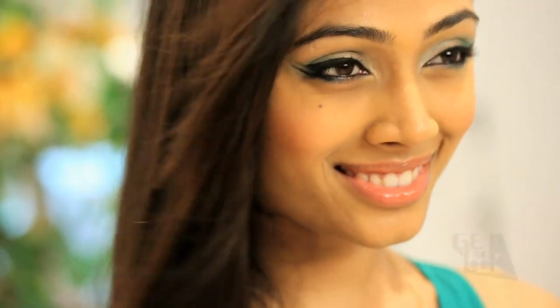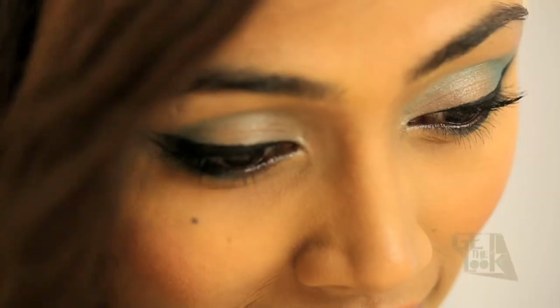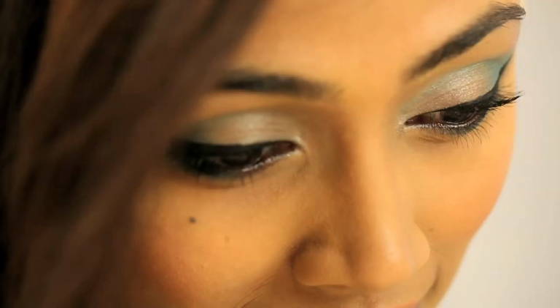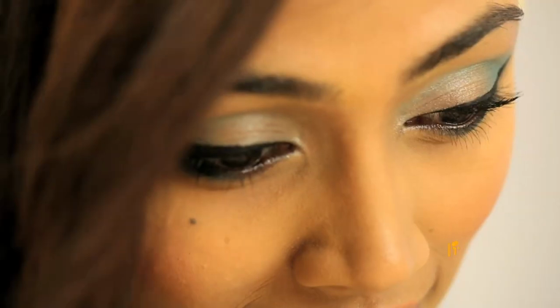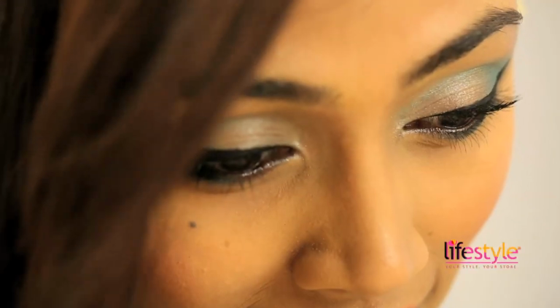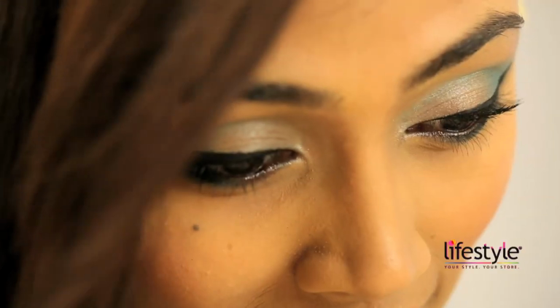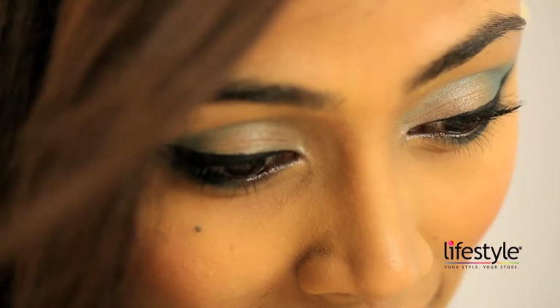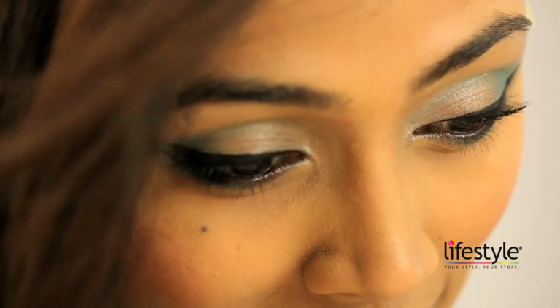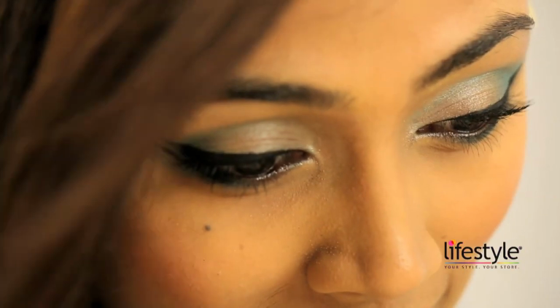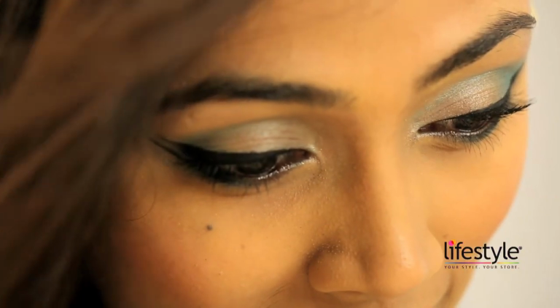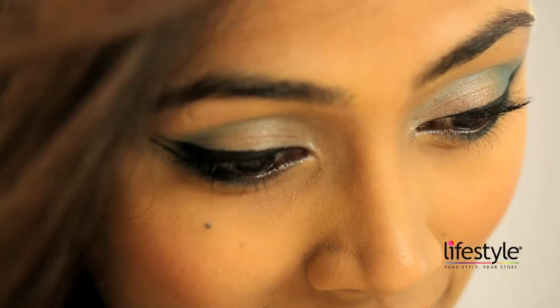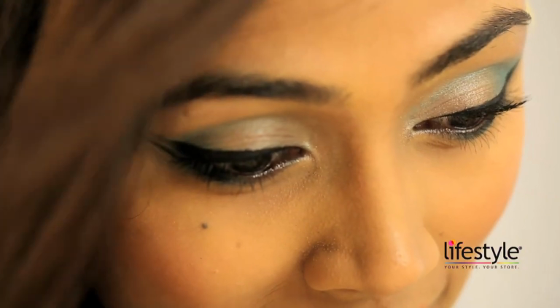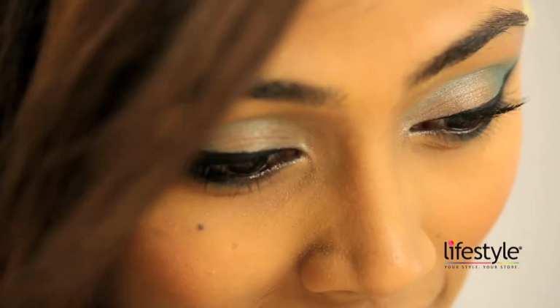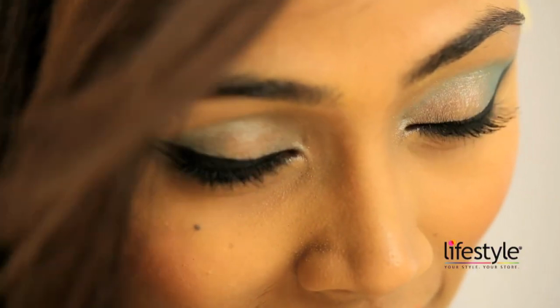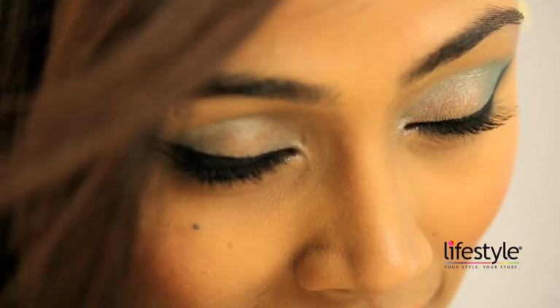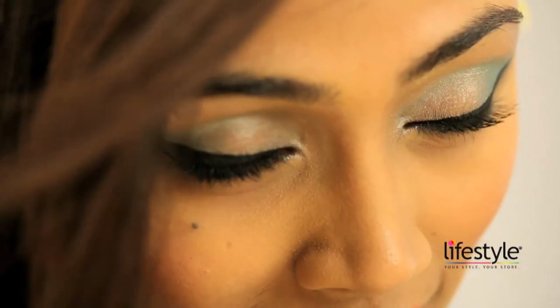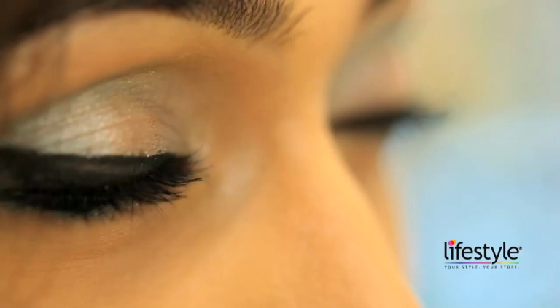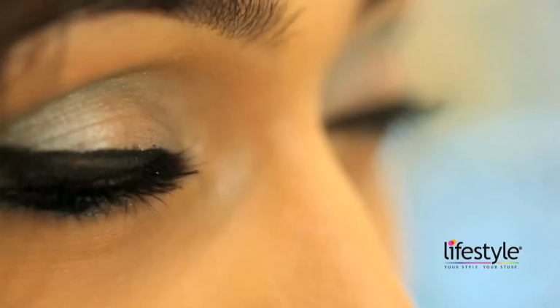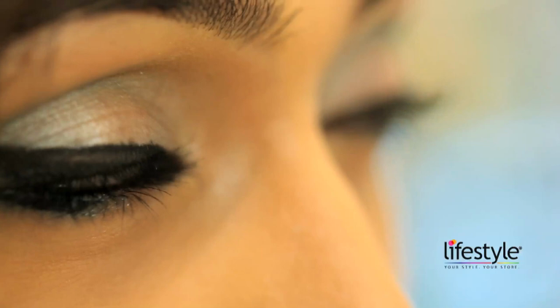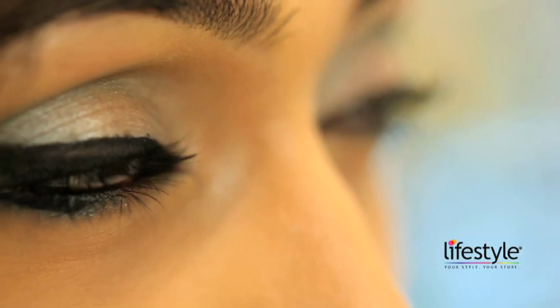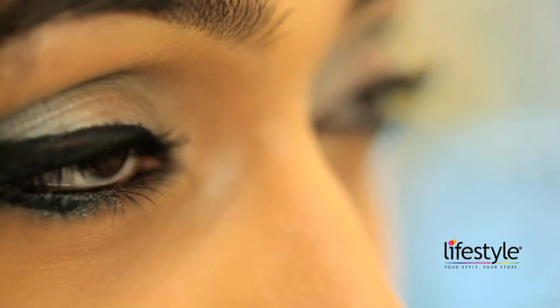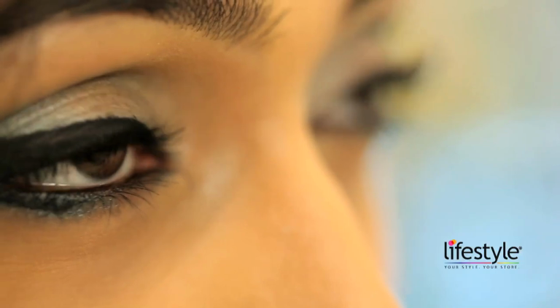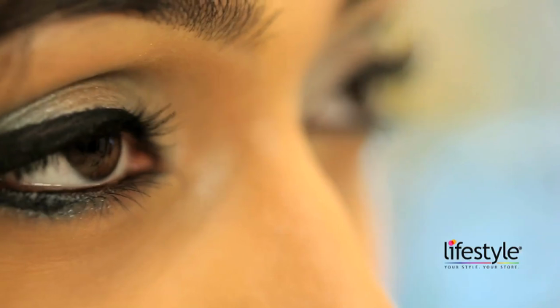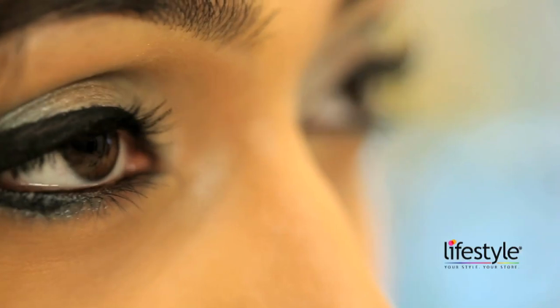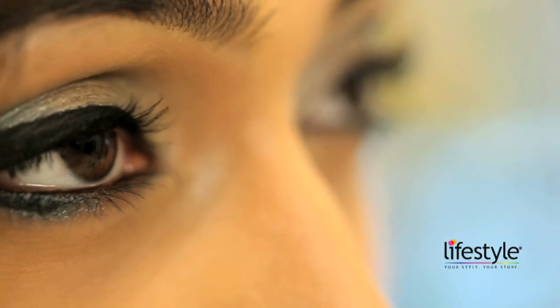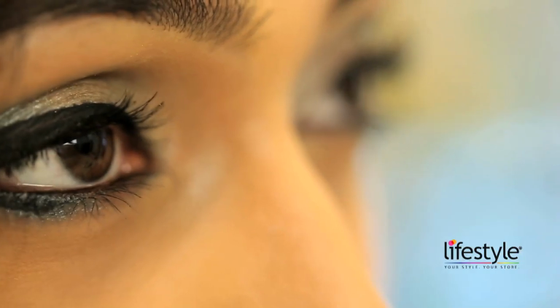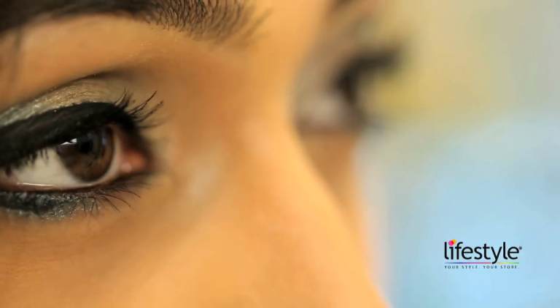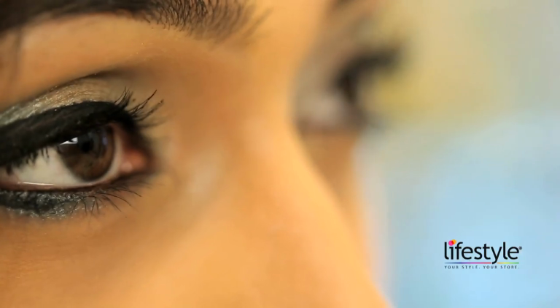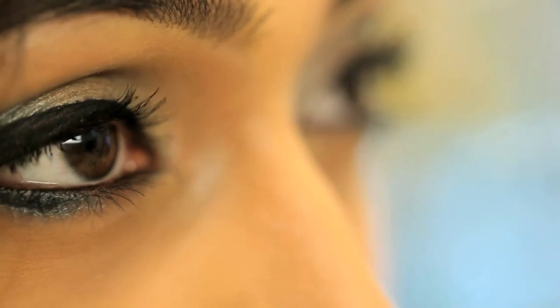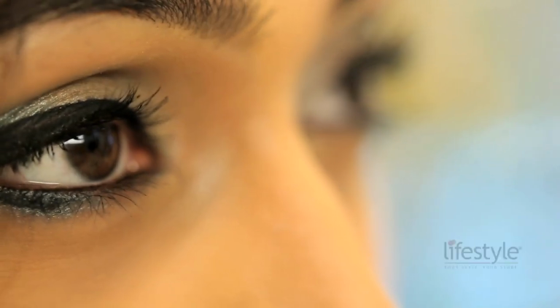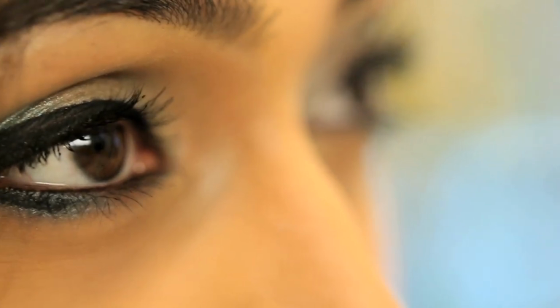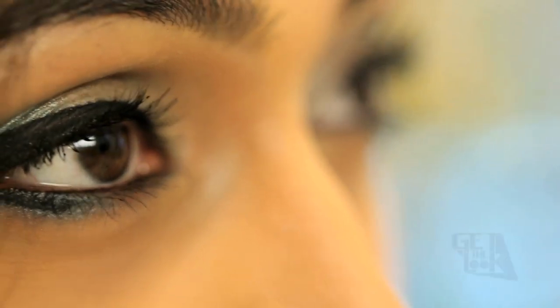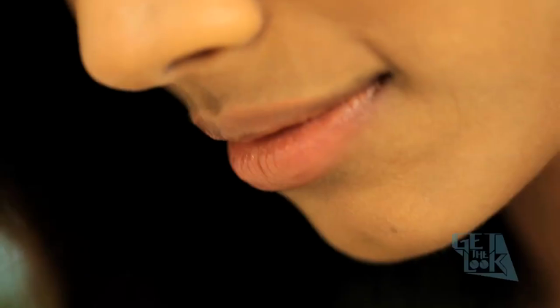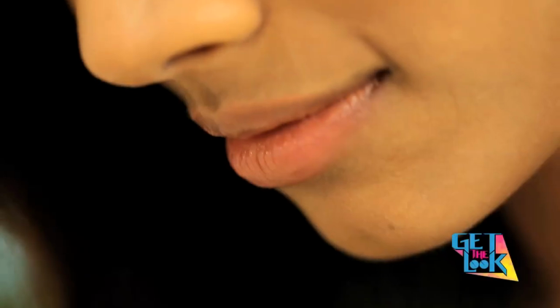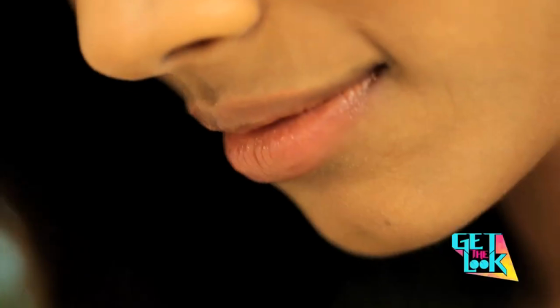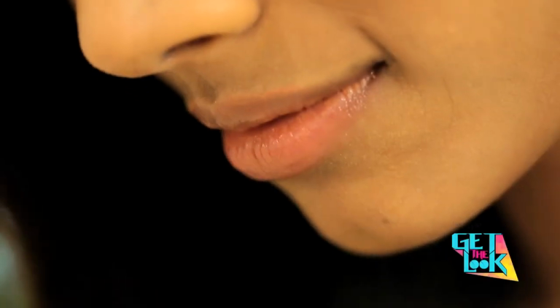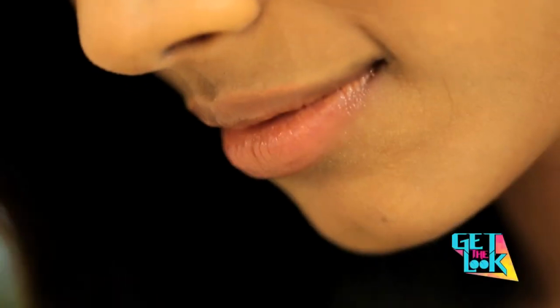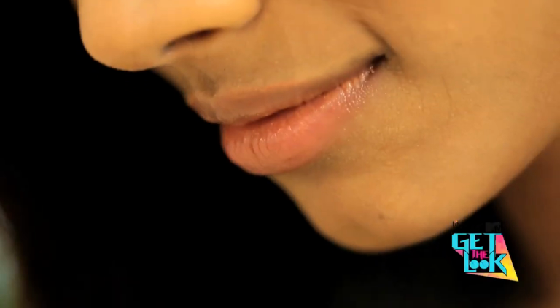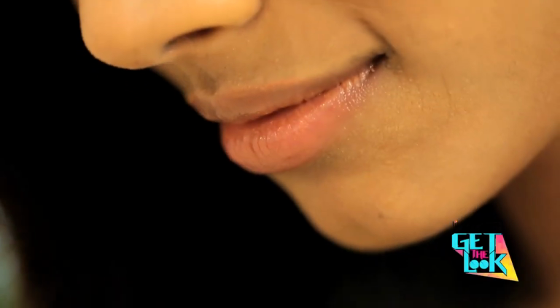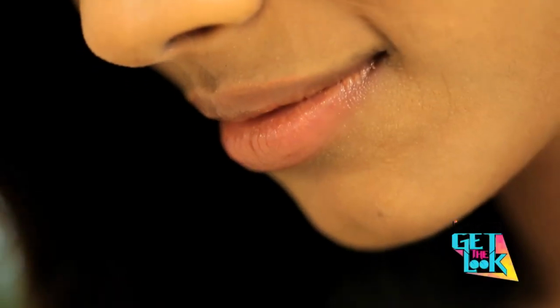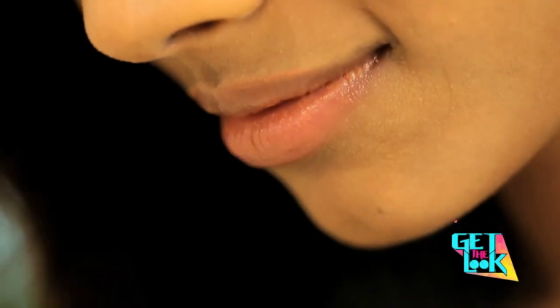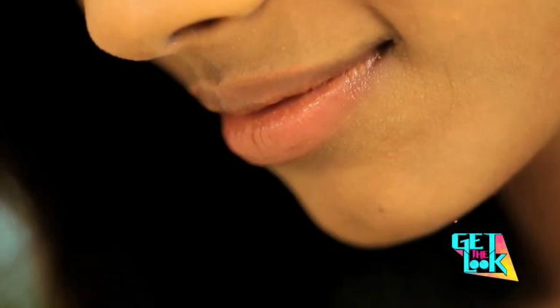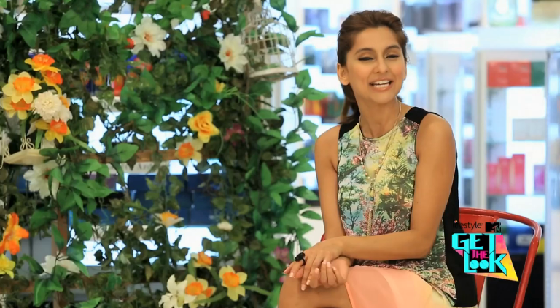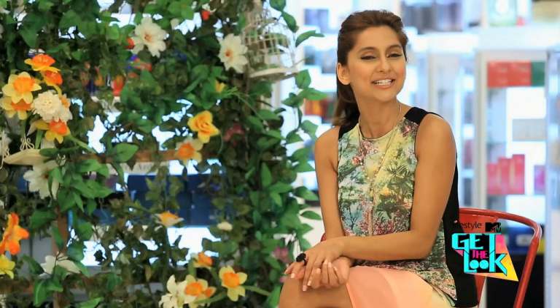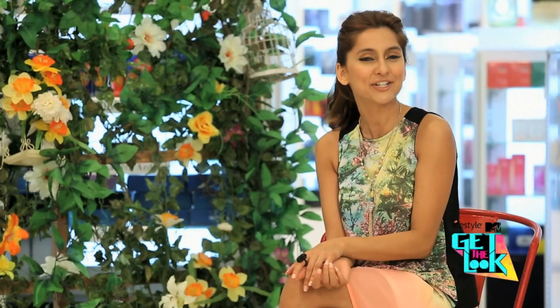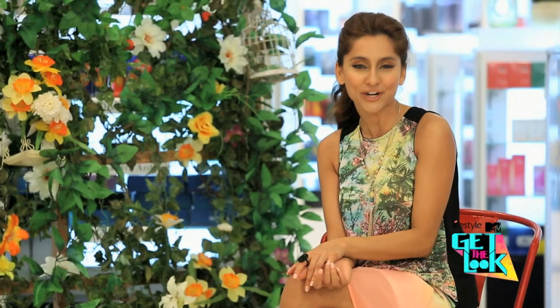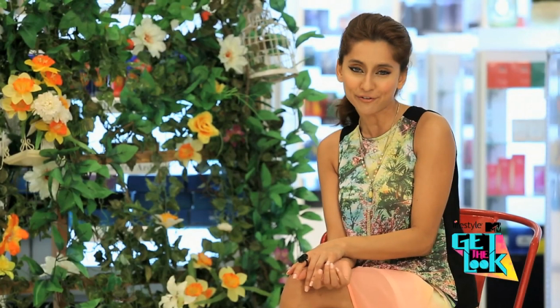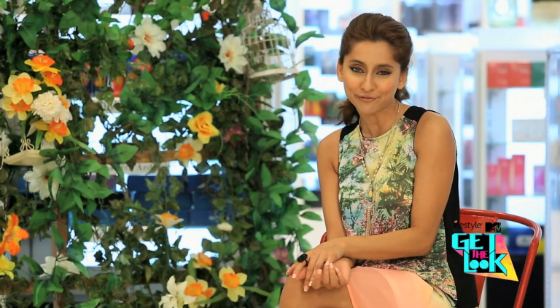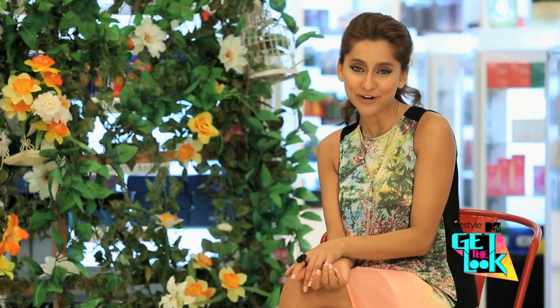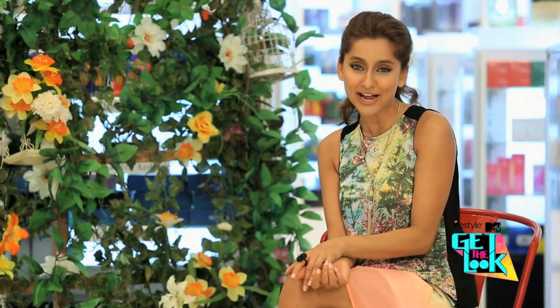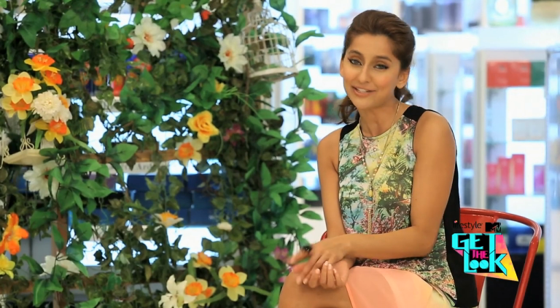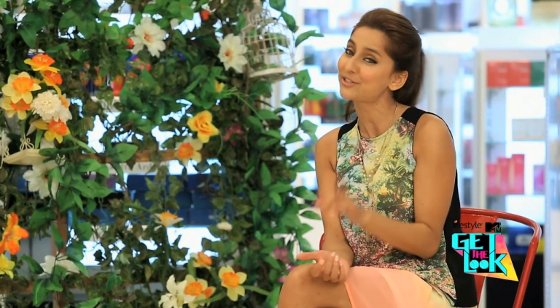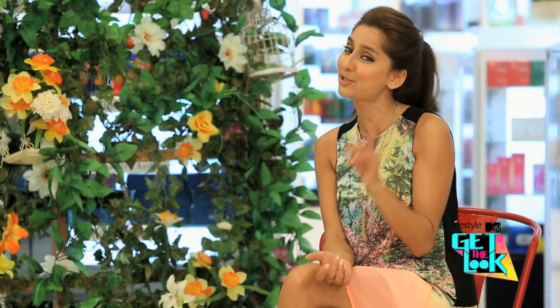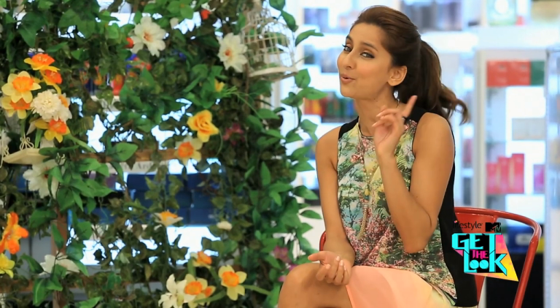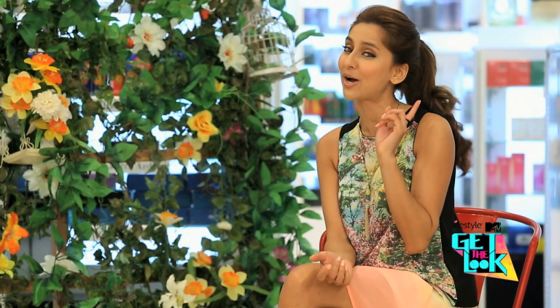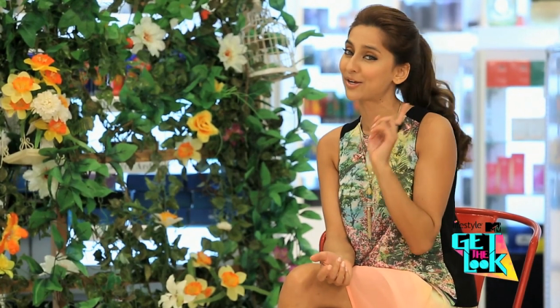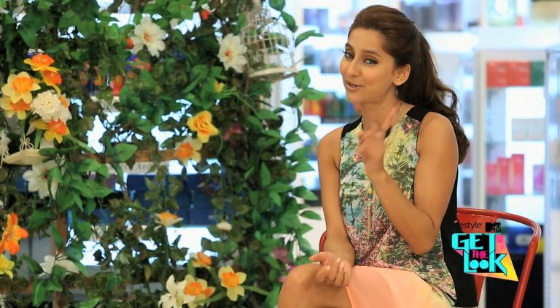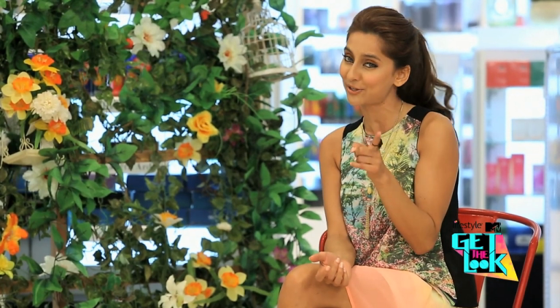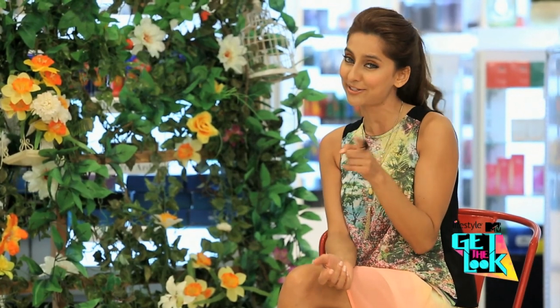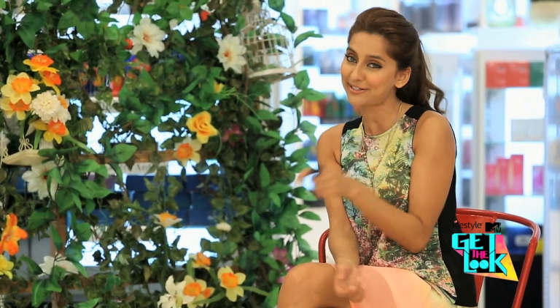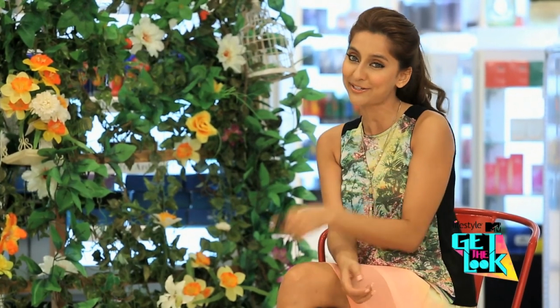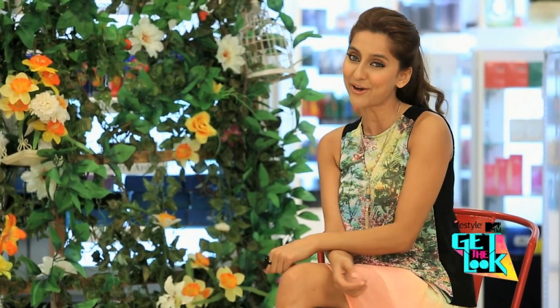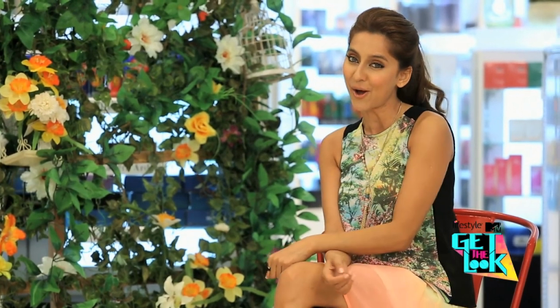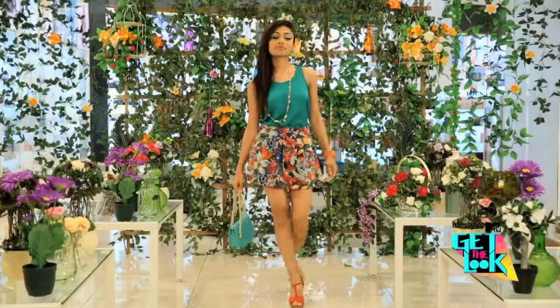Keep your make-up subtle with coloured eyeliner and nude lips and girlfriend, you are good to go.